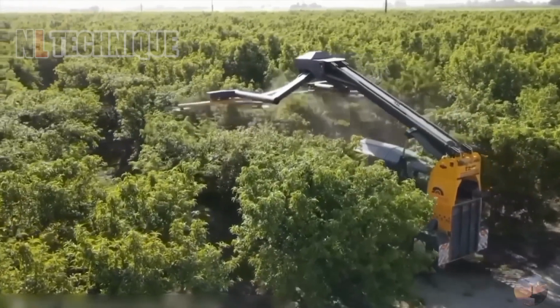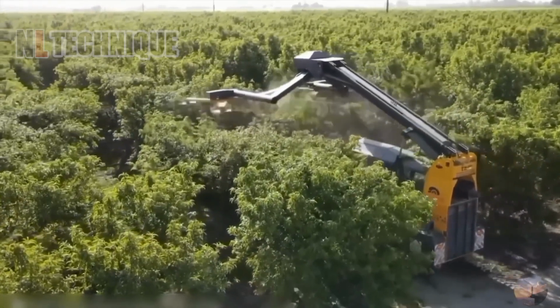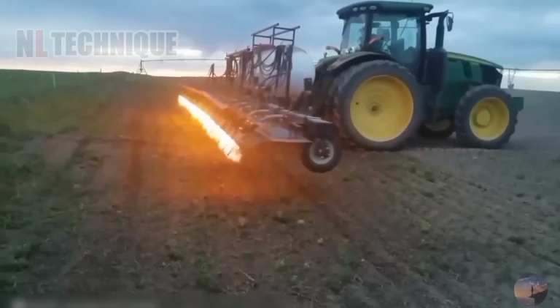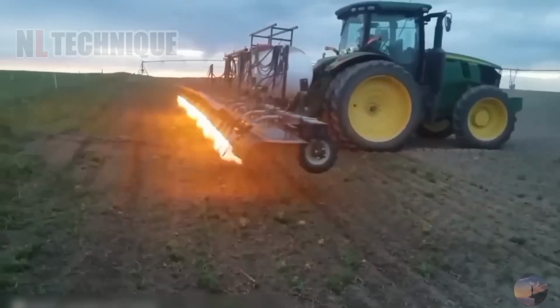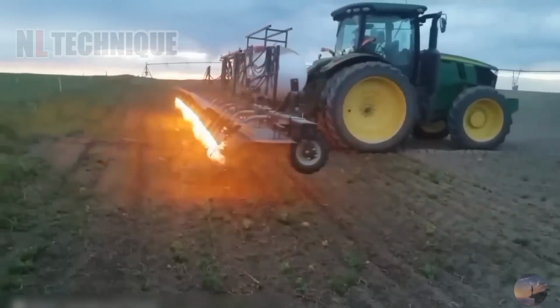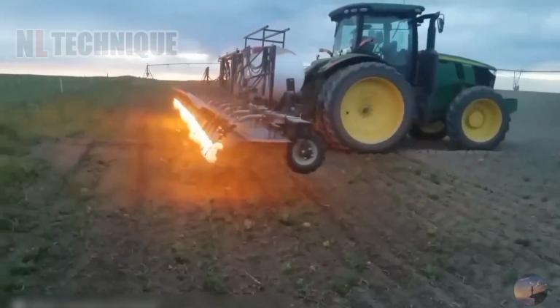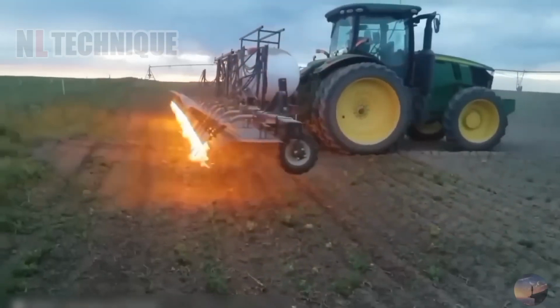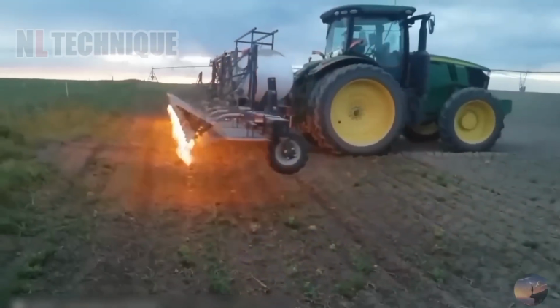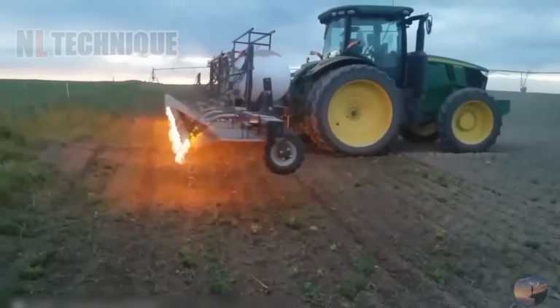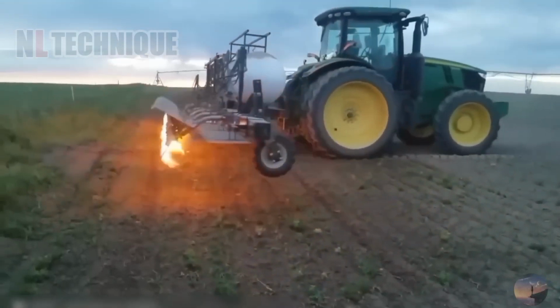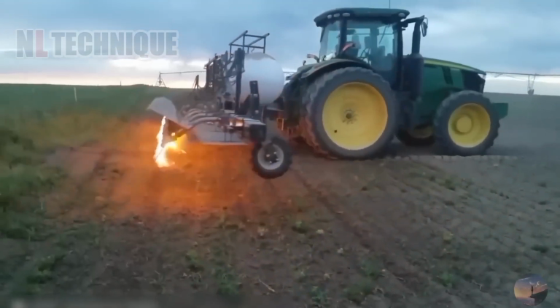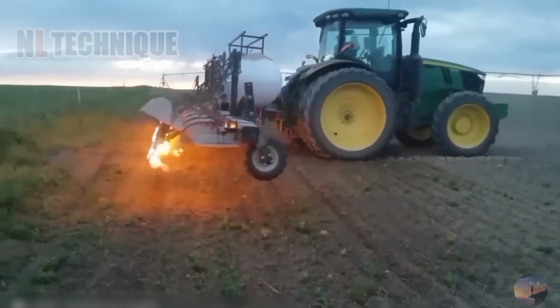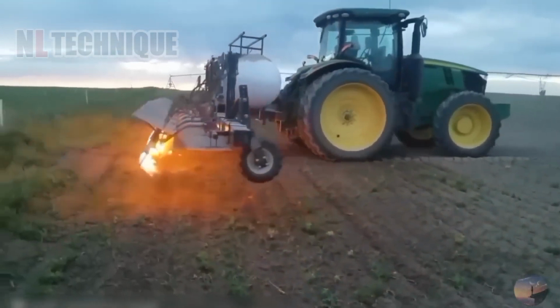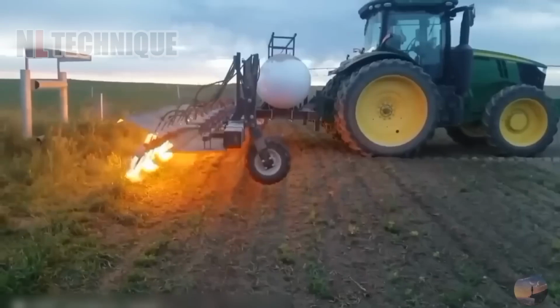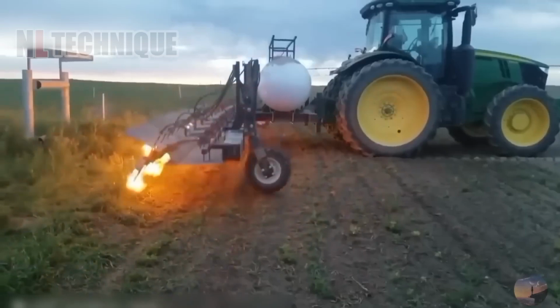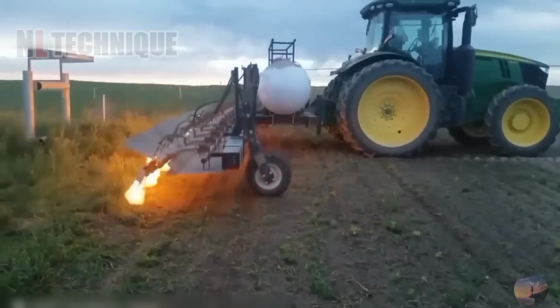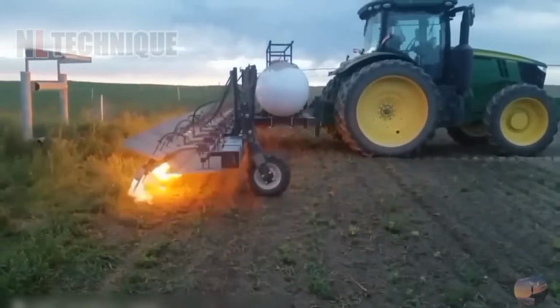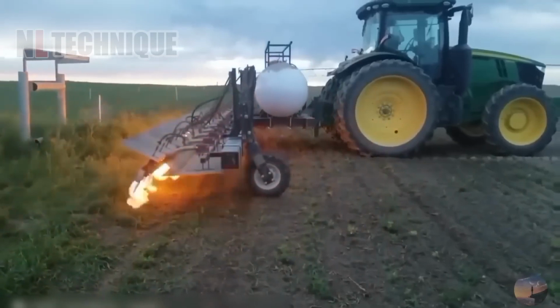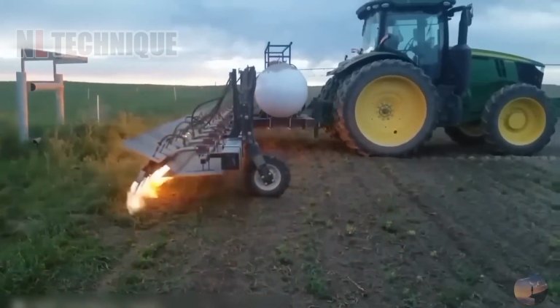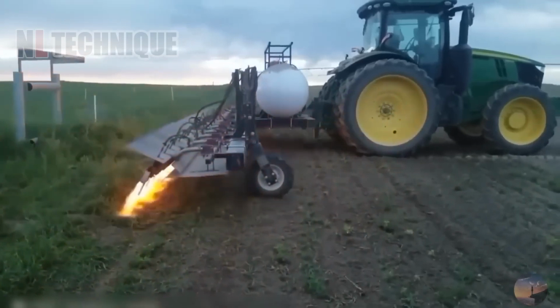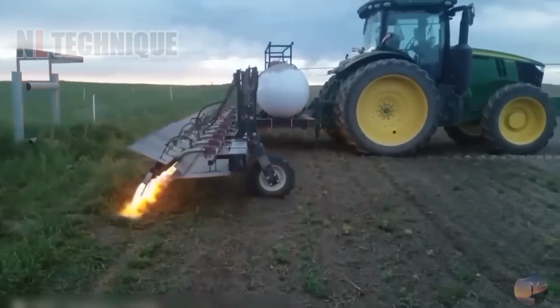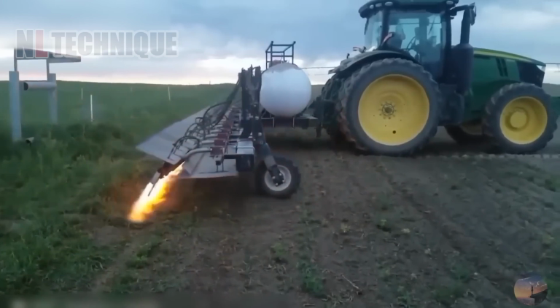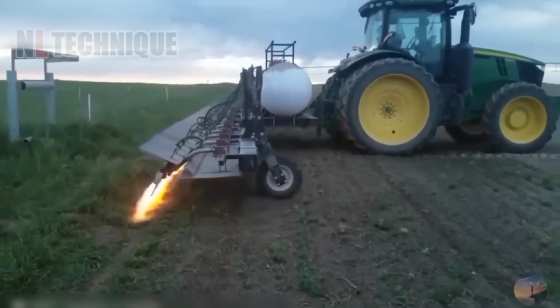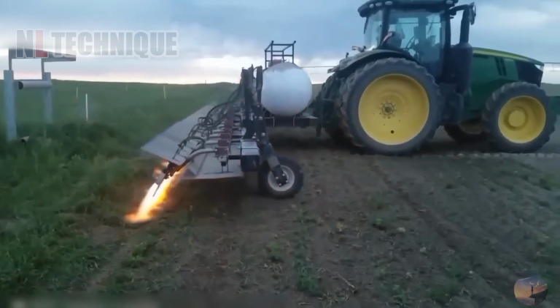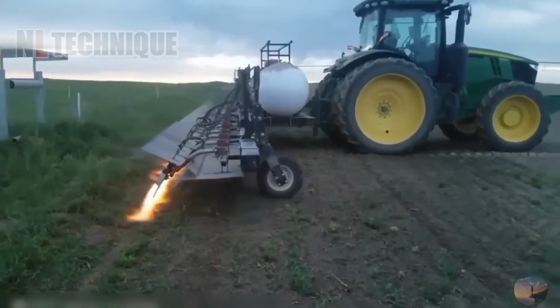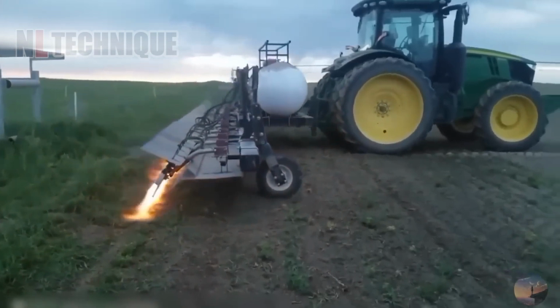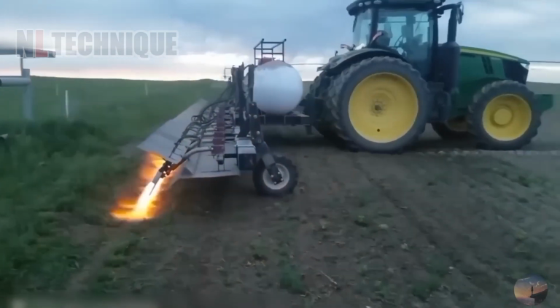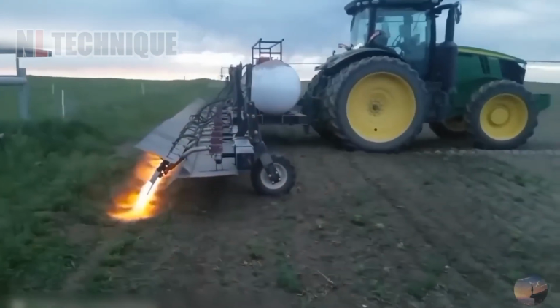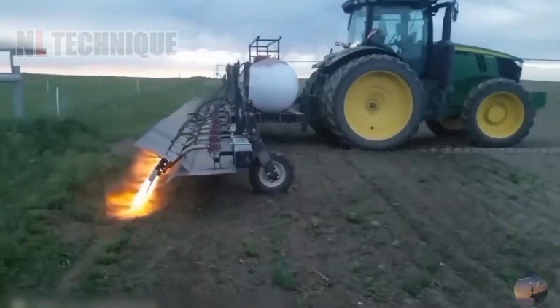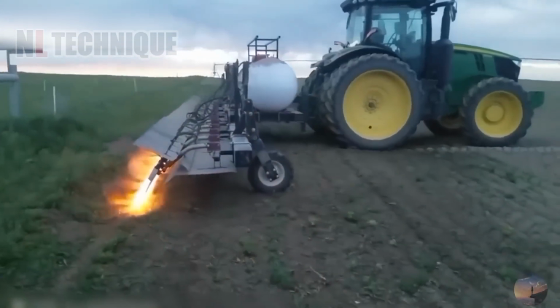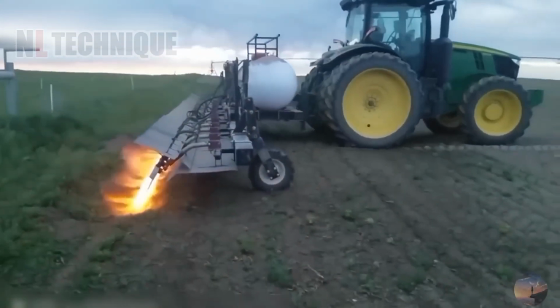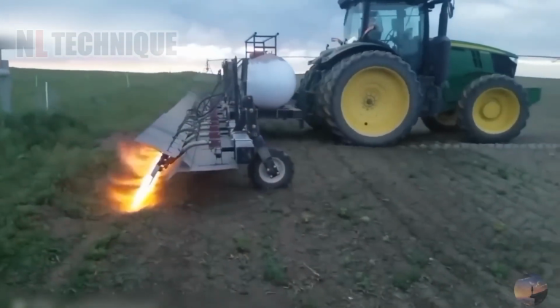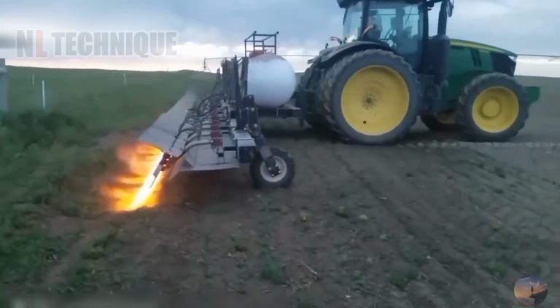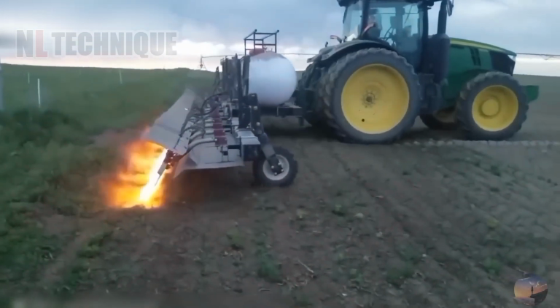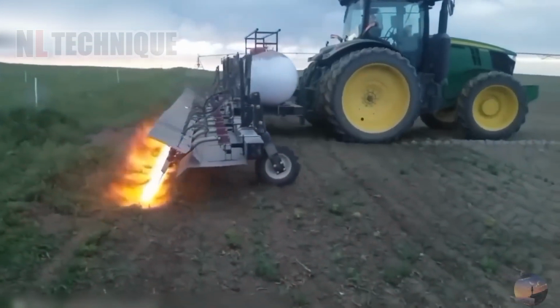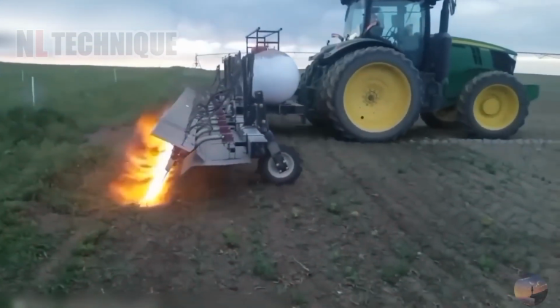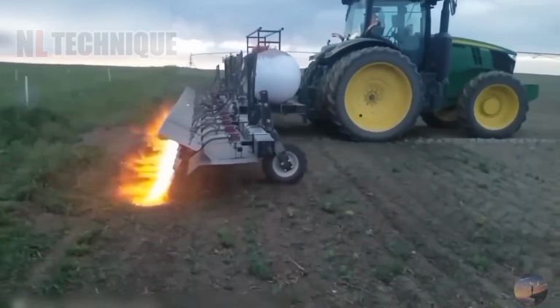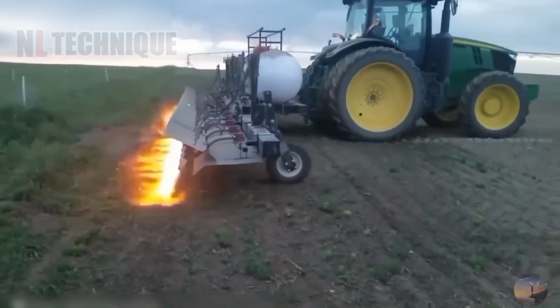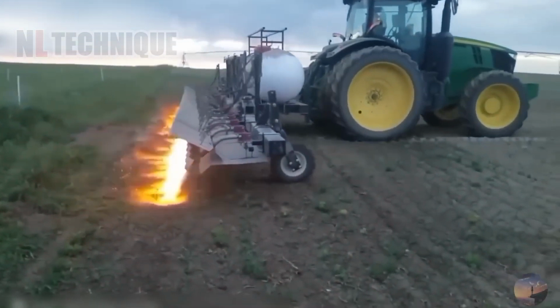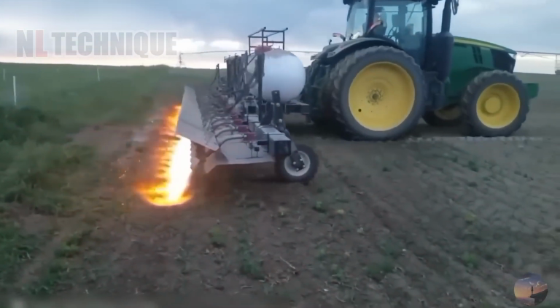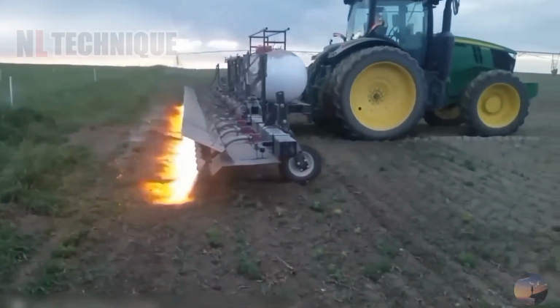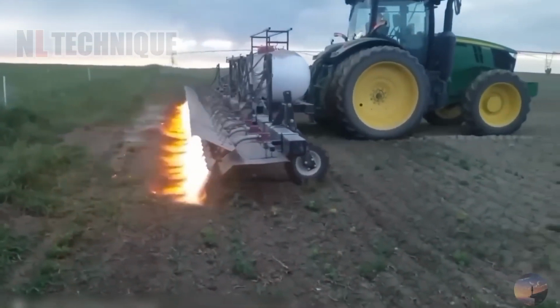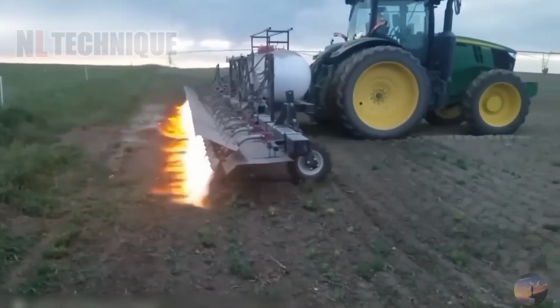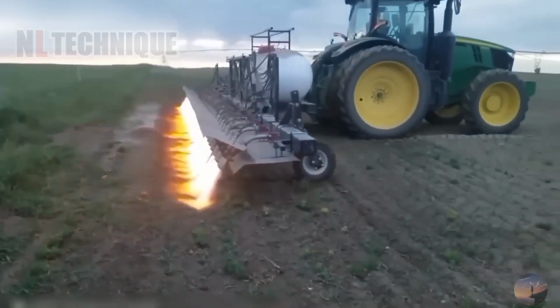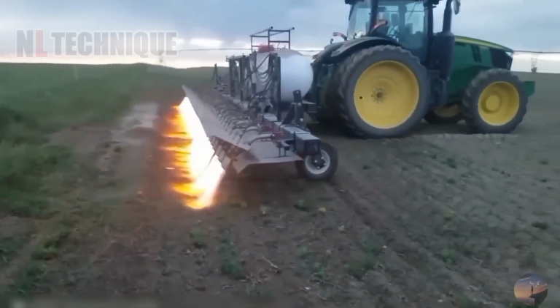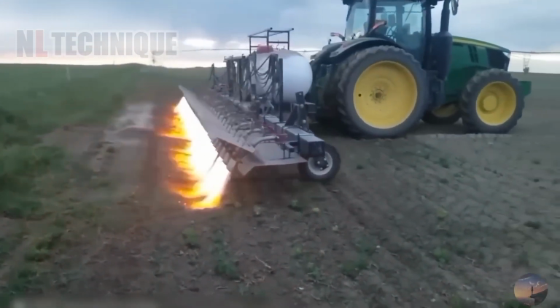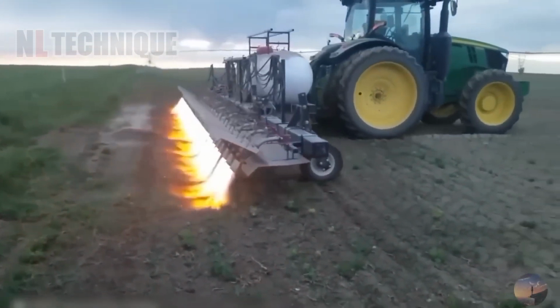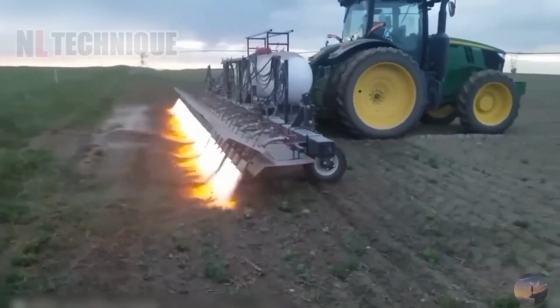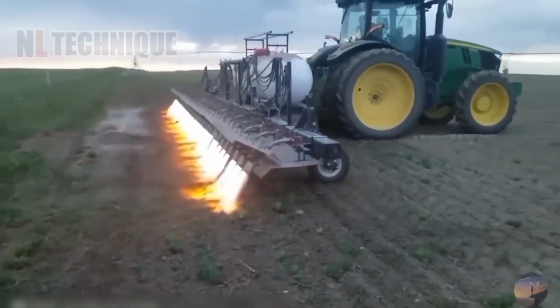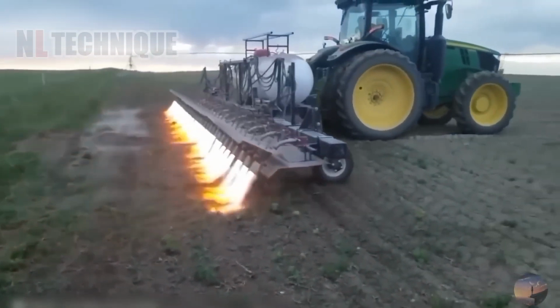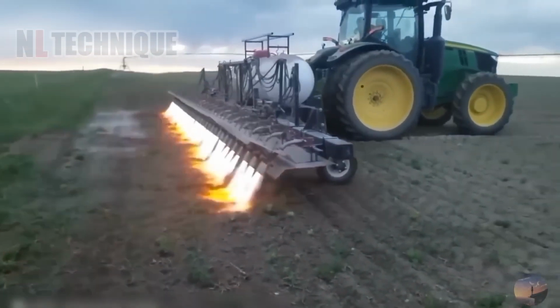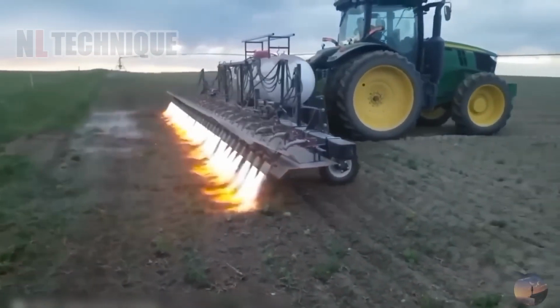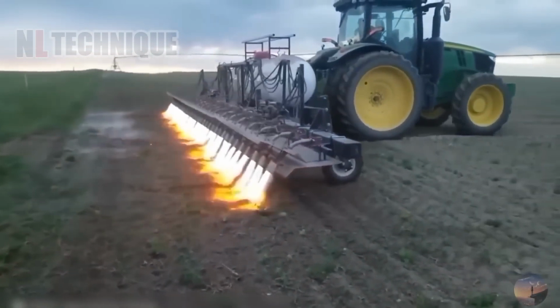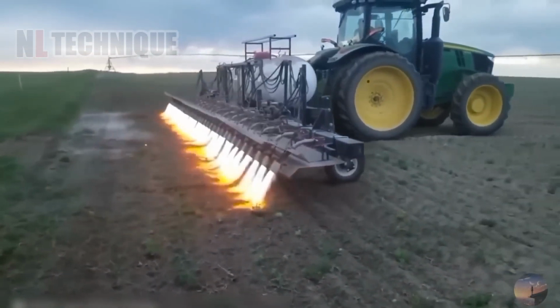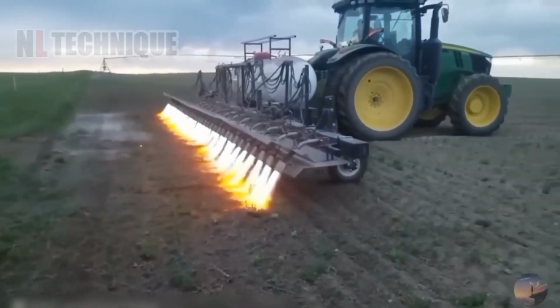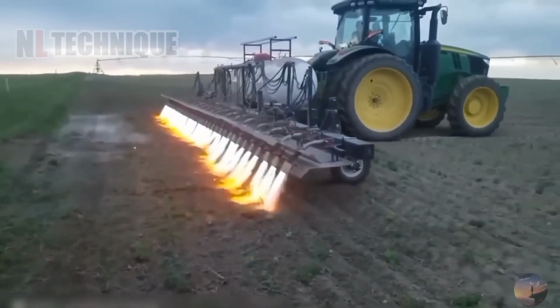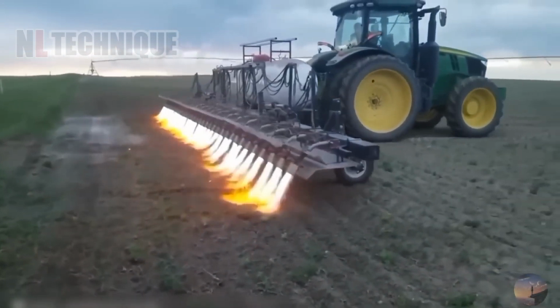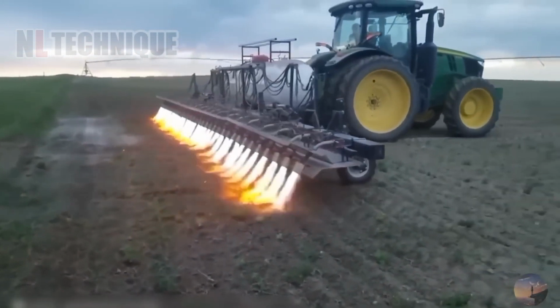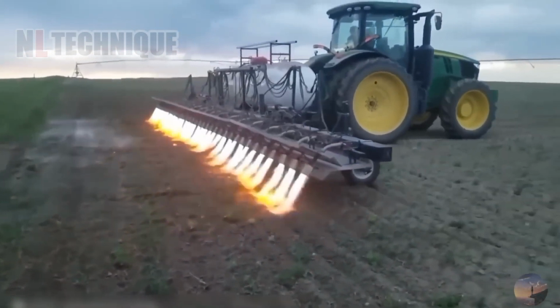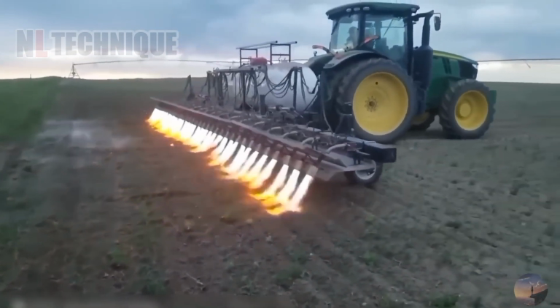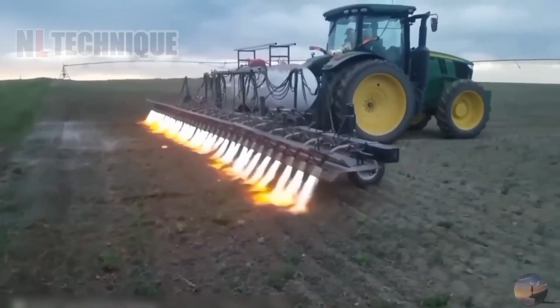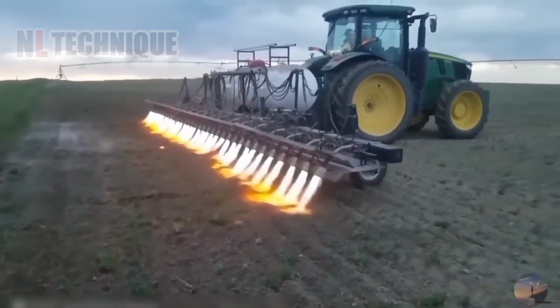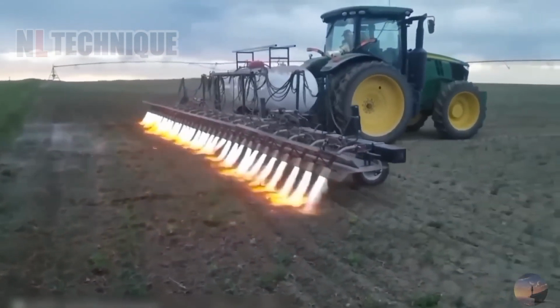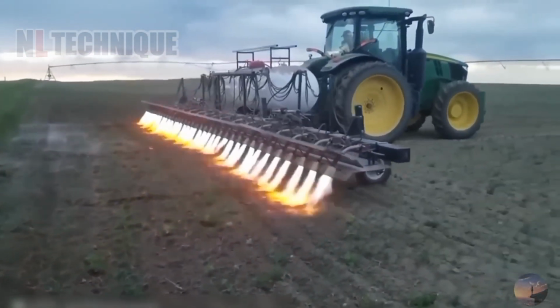Things you never tire of seeing: your mother's lunch, a full bank account, and an engaging agricultural video.